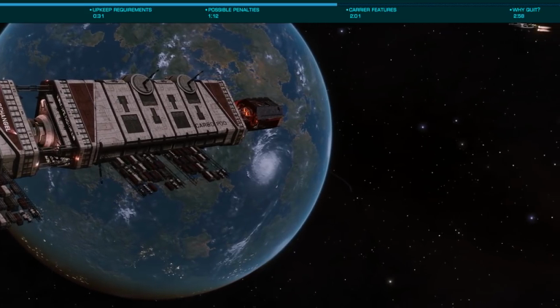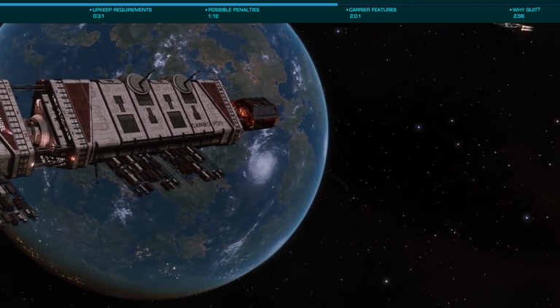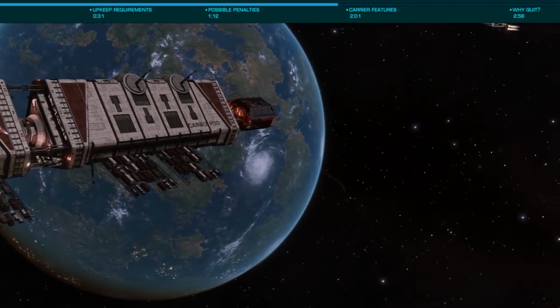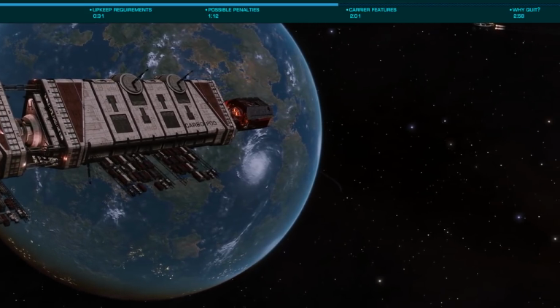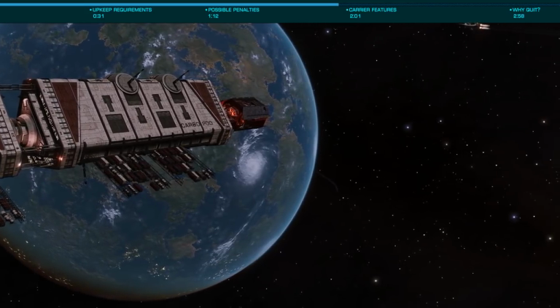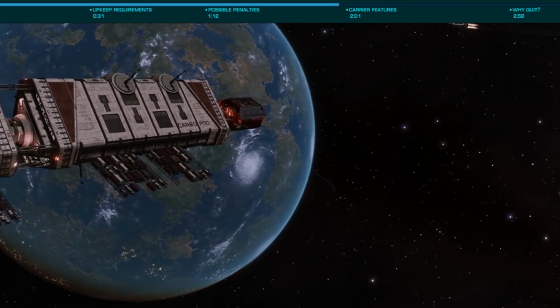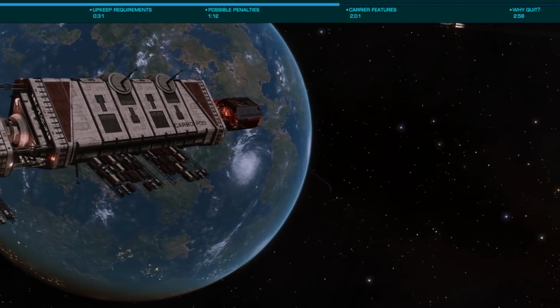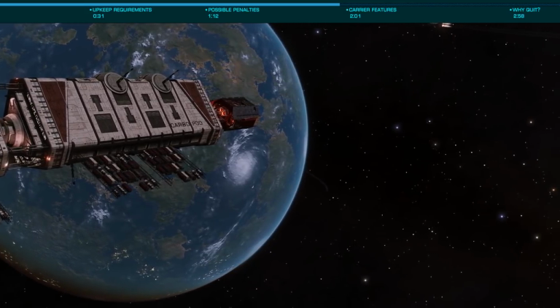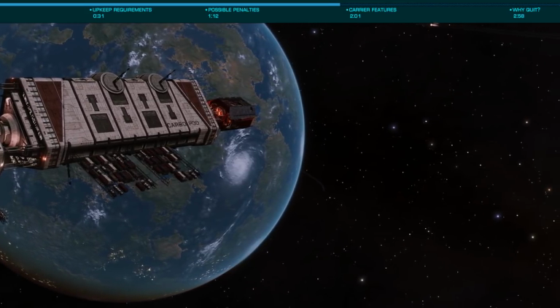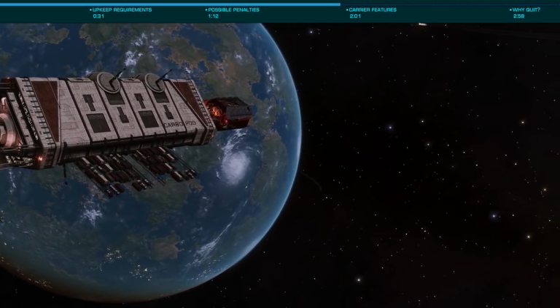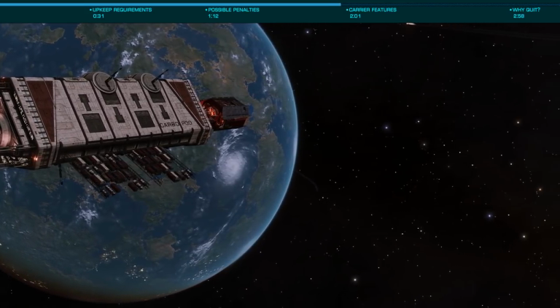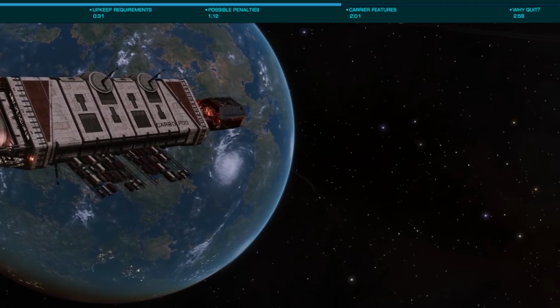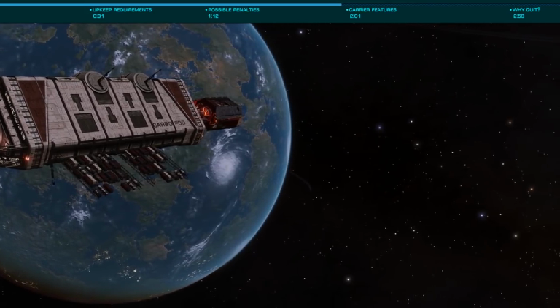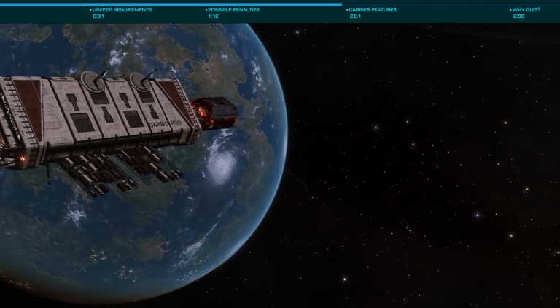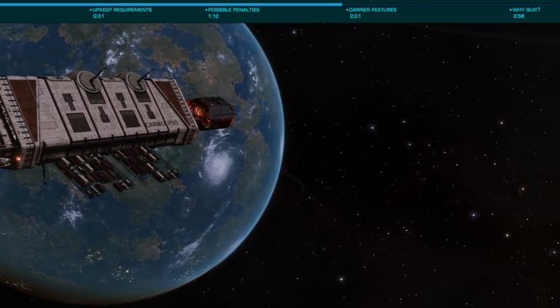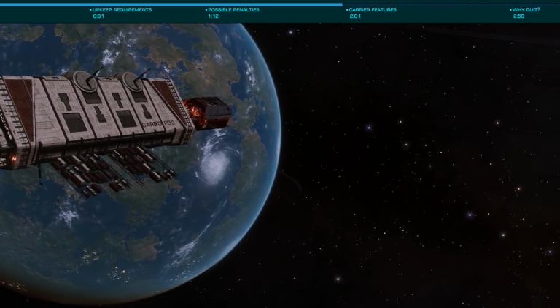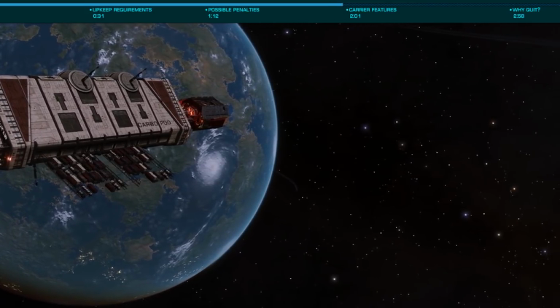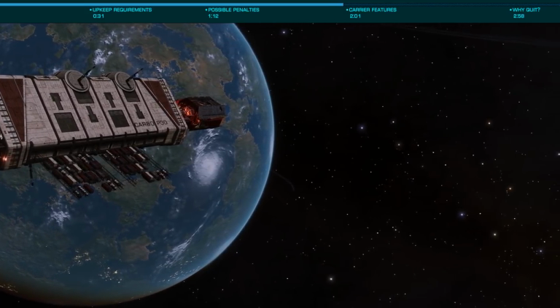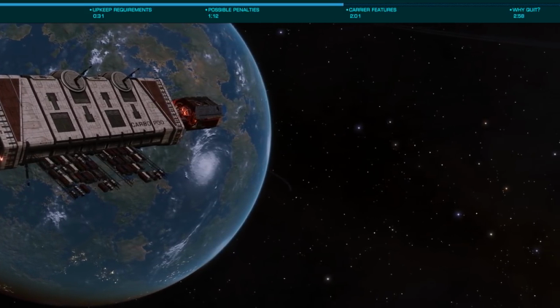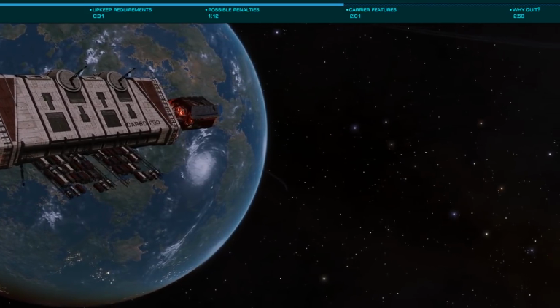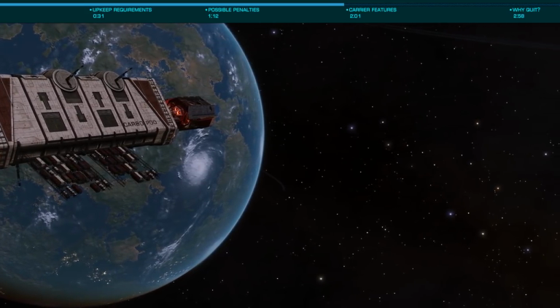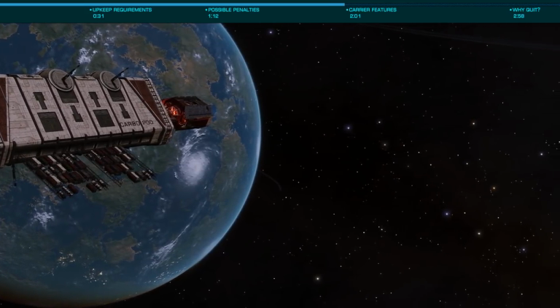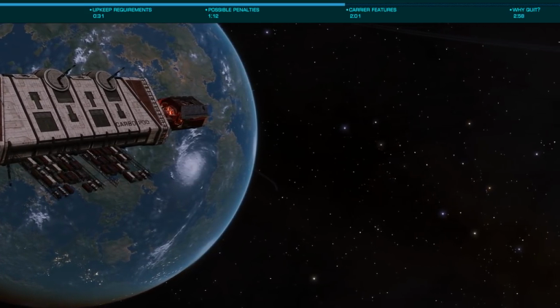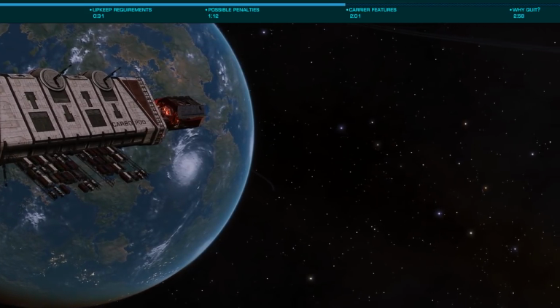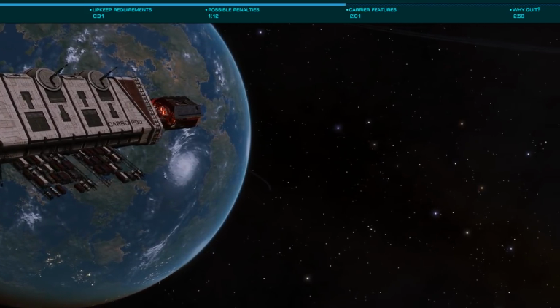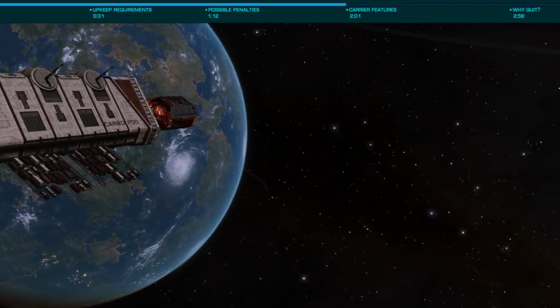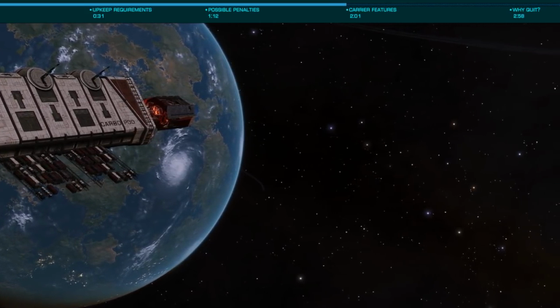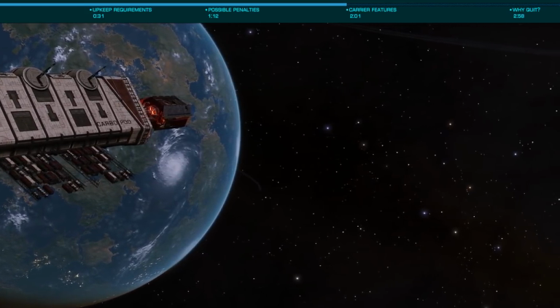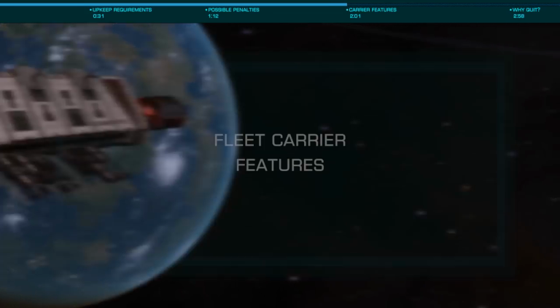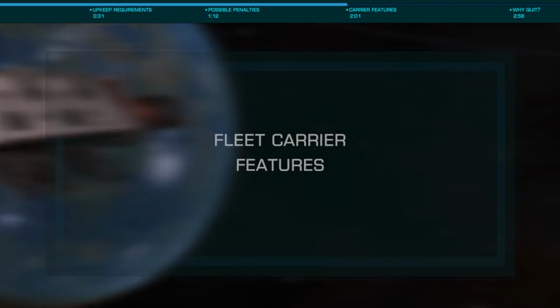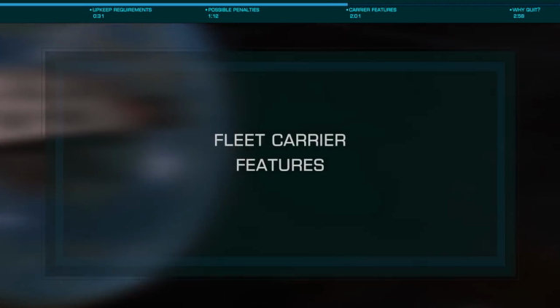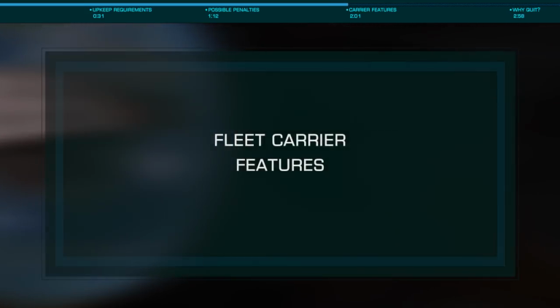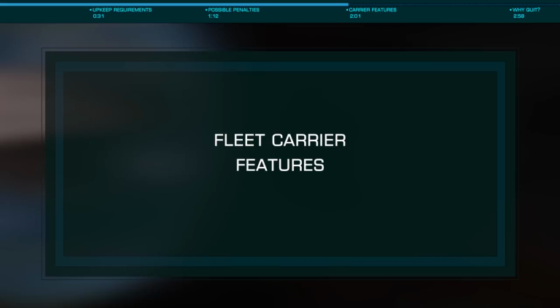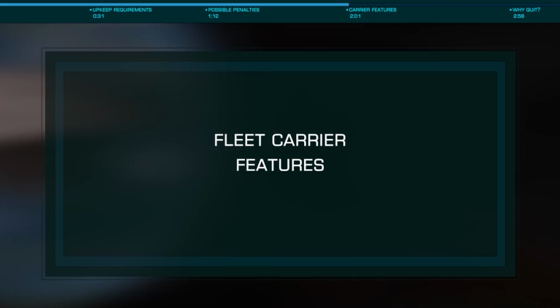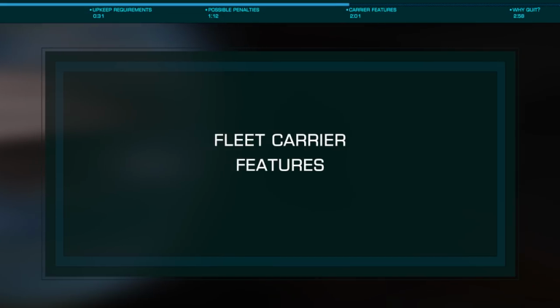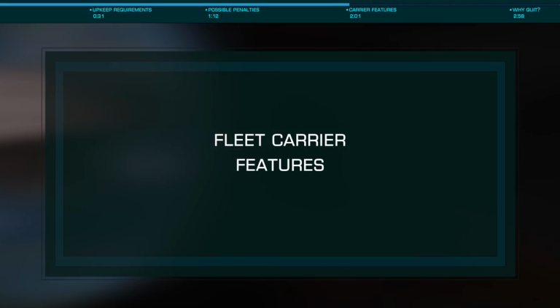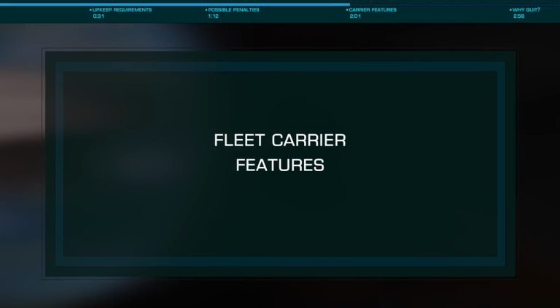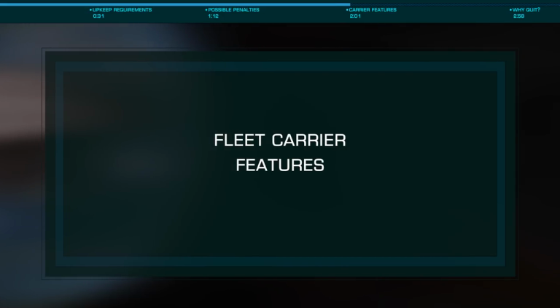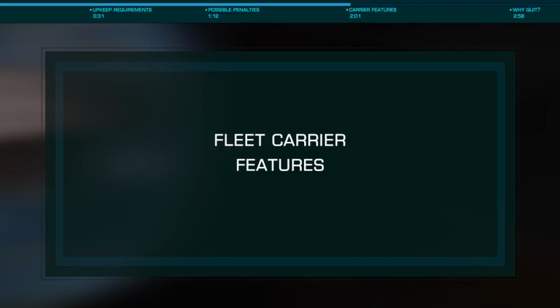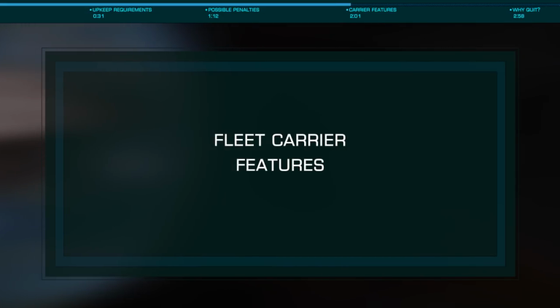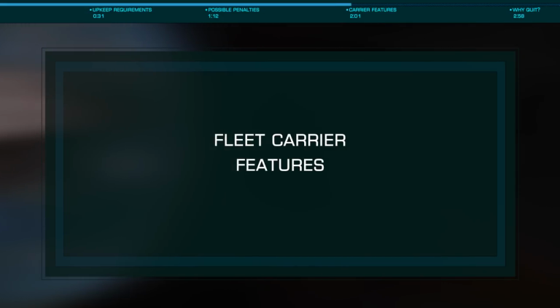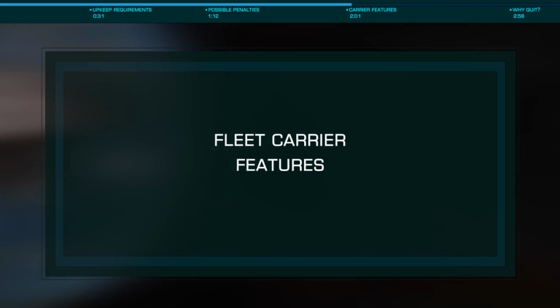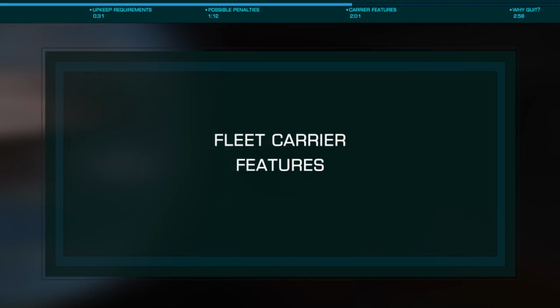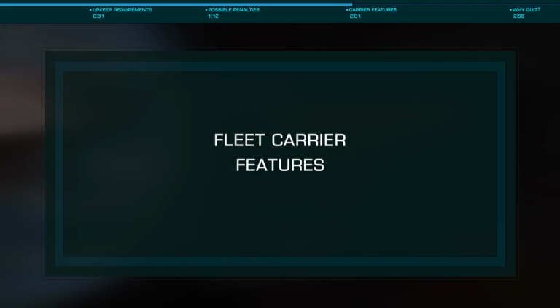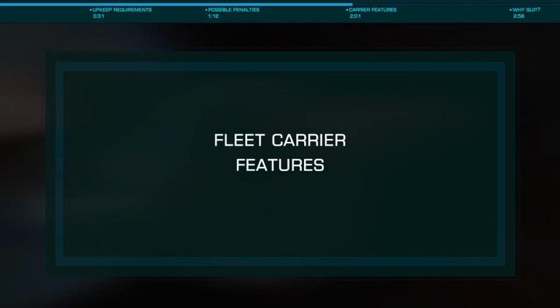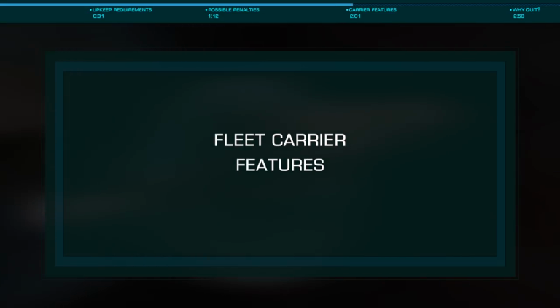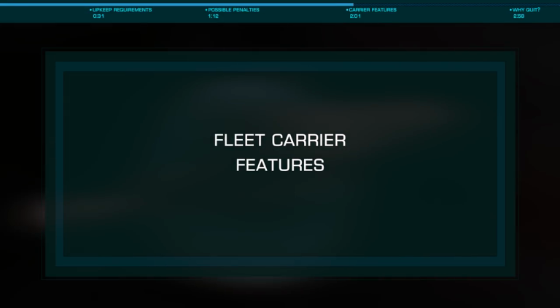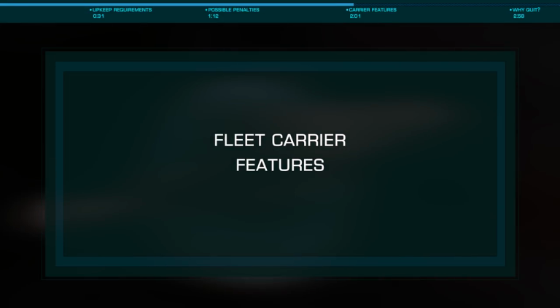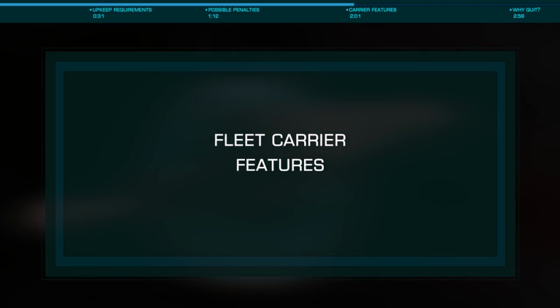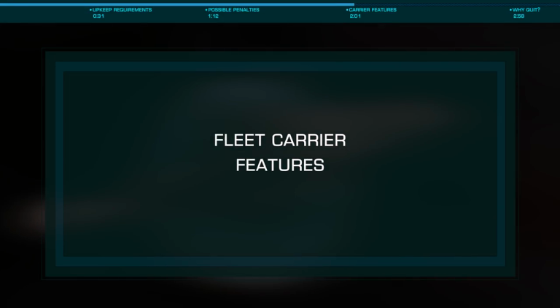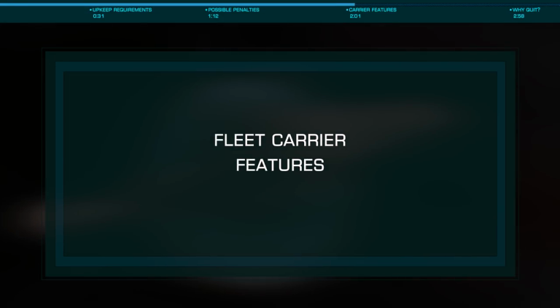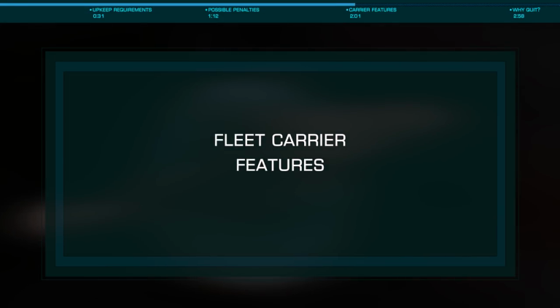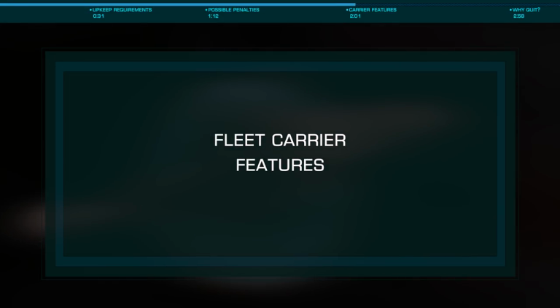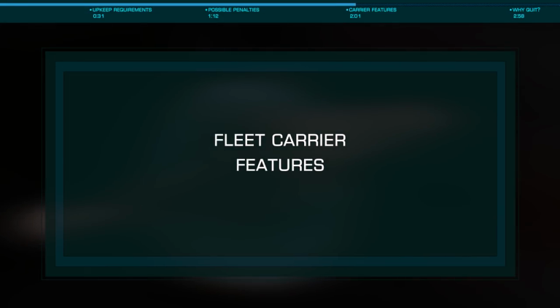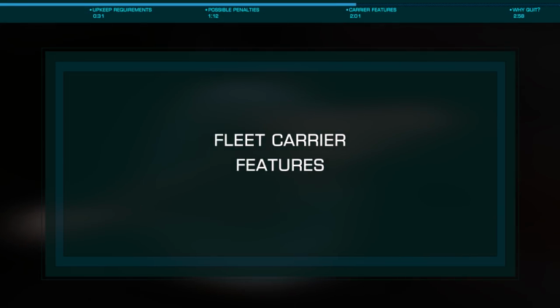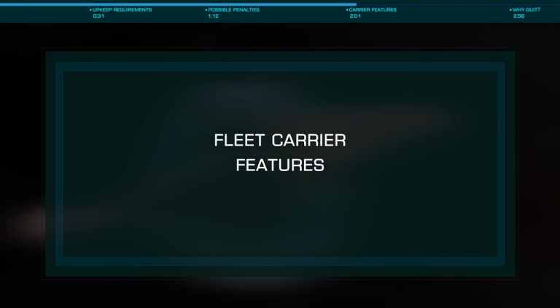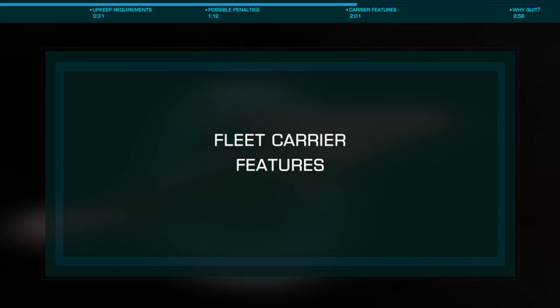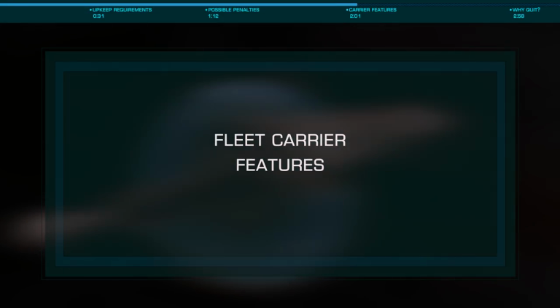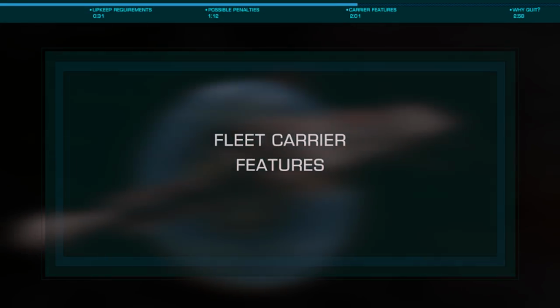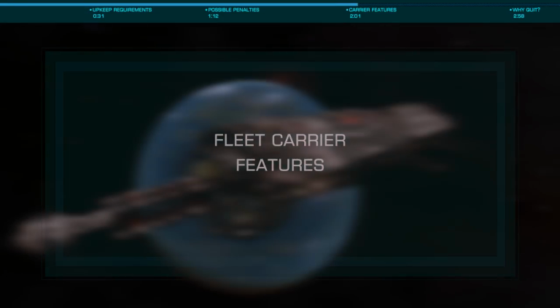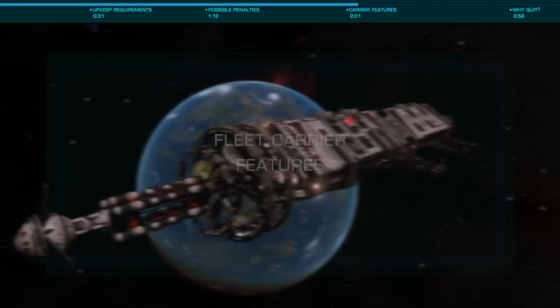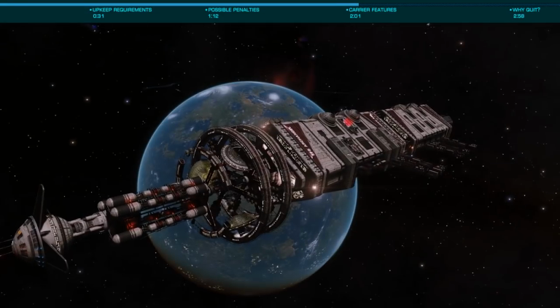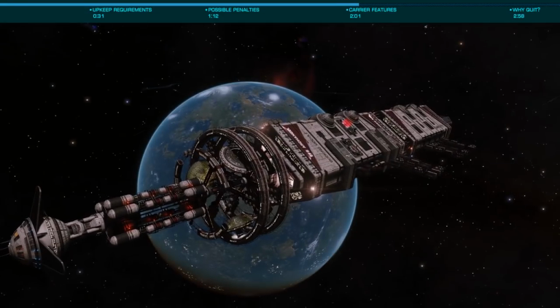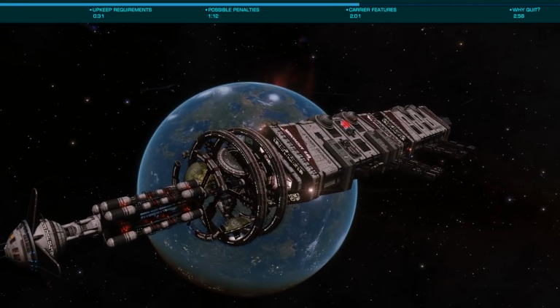You will, however, start with an Asp Scout instead of the Sidewinder. Carriers do, however, bring some interesting features.